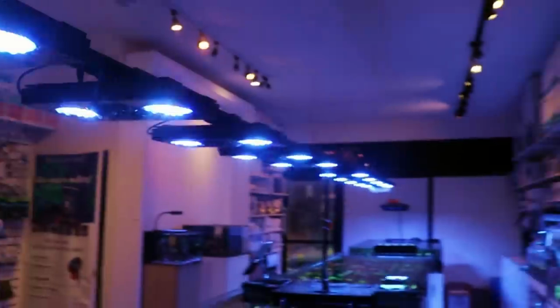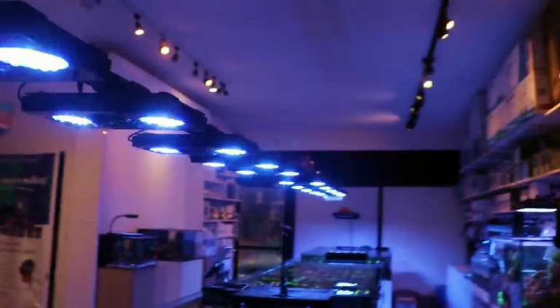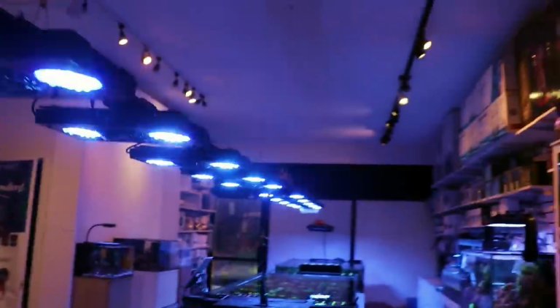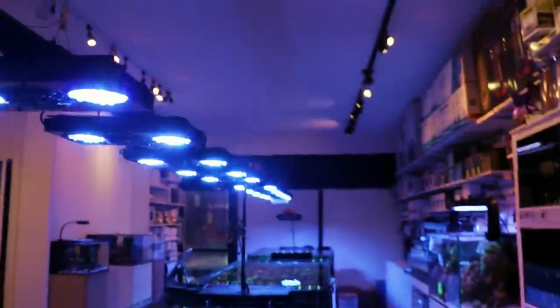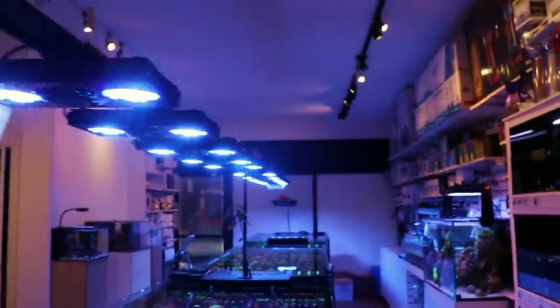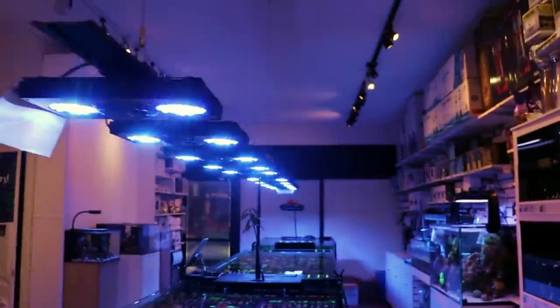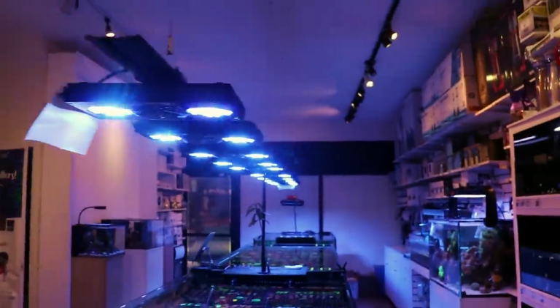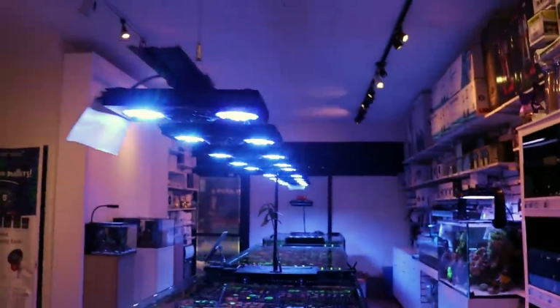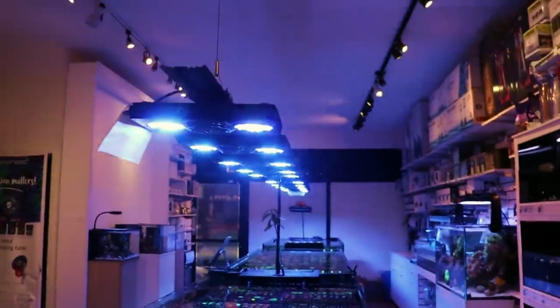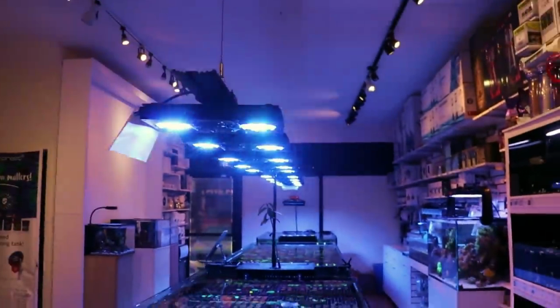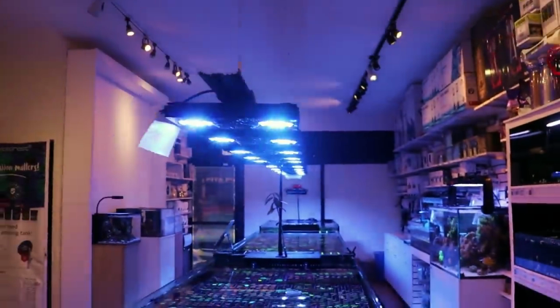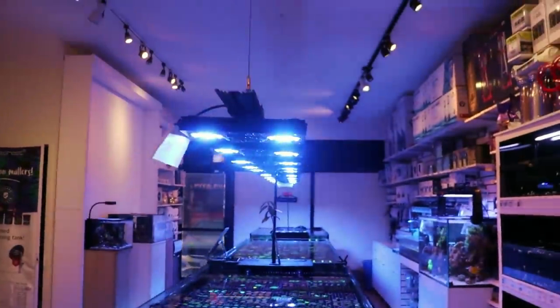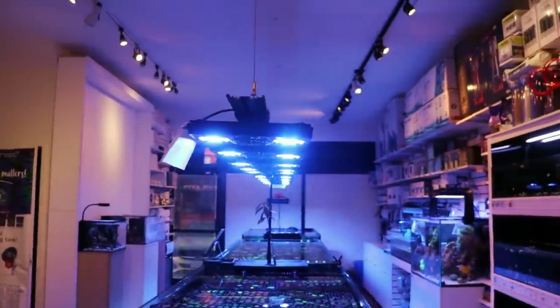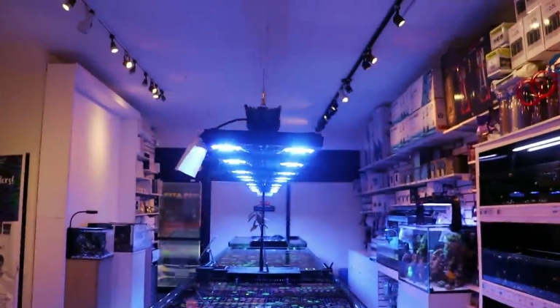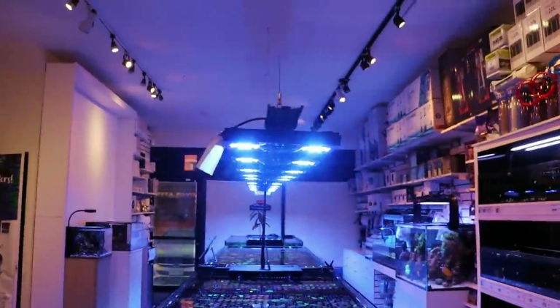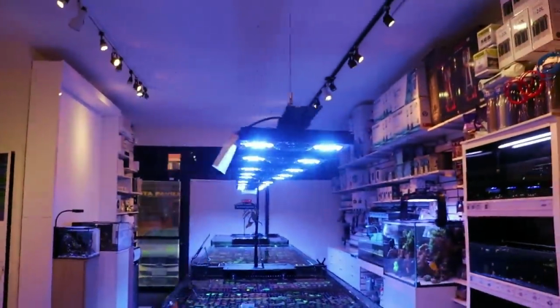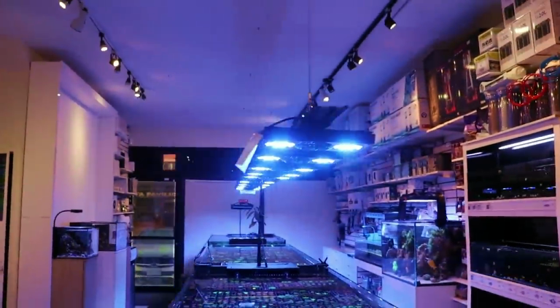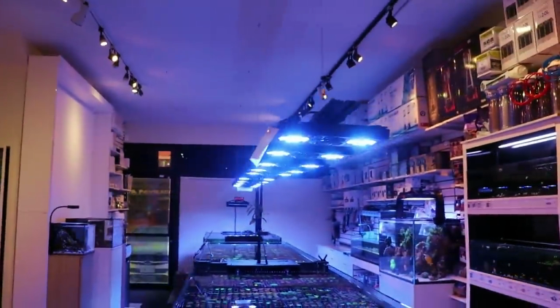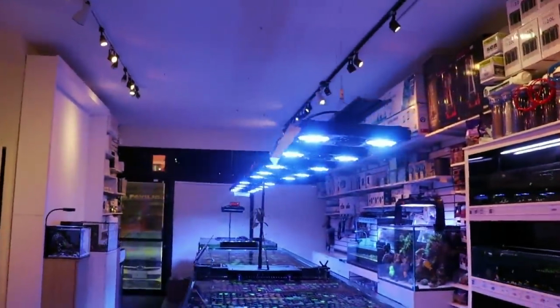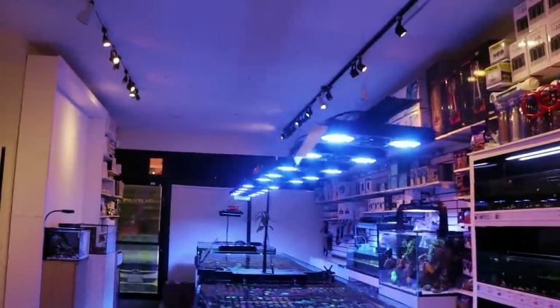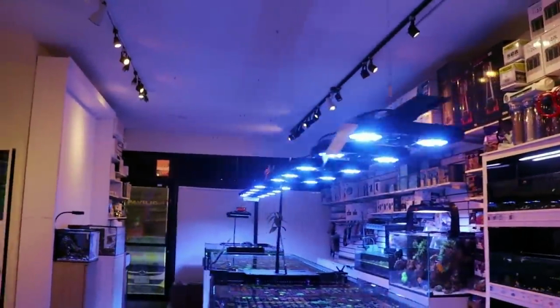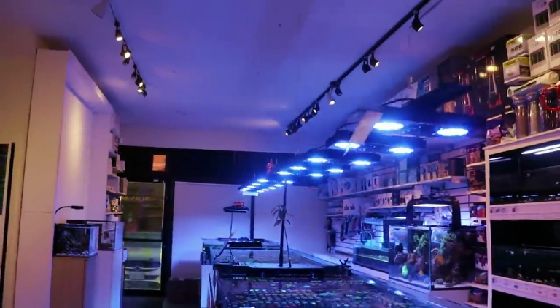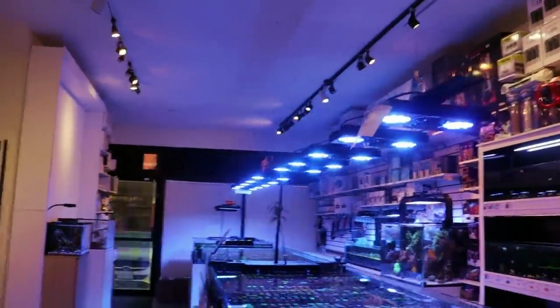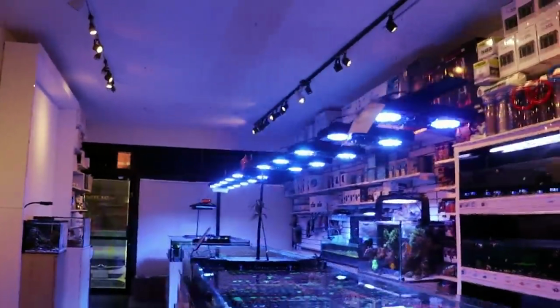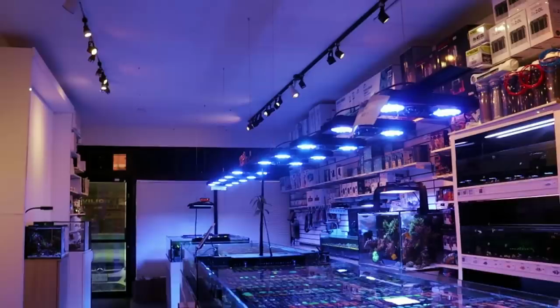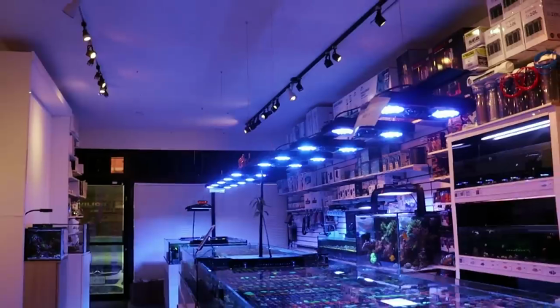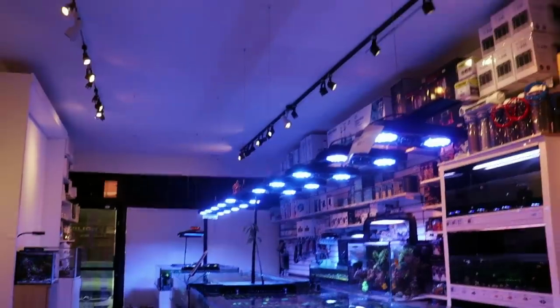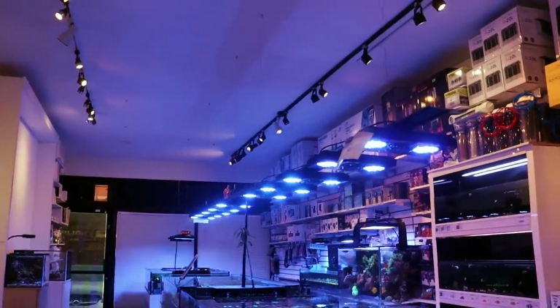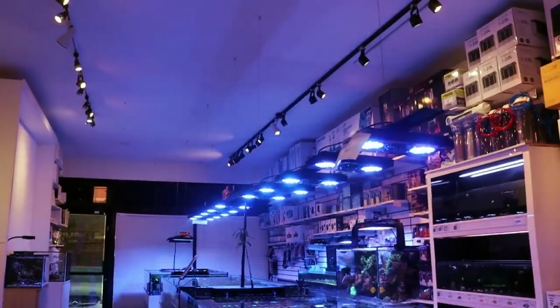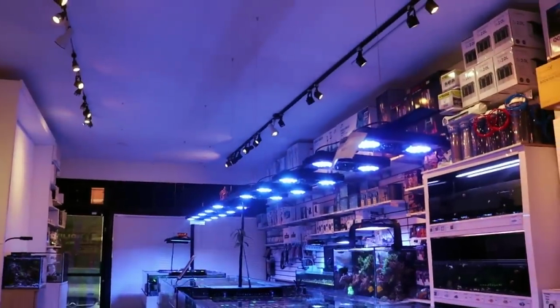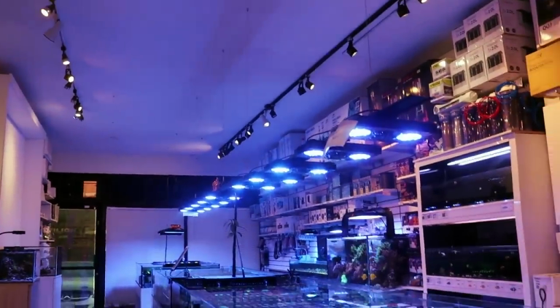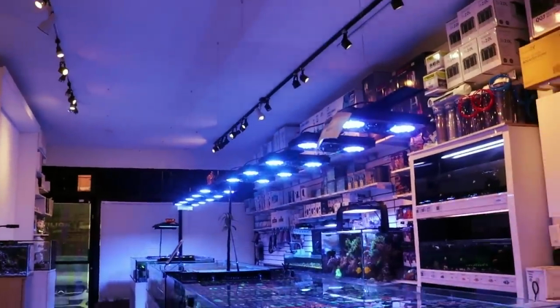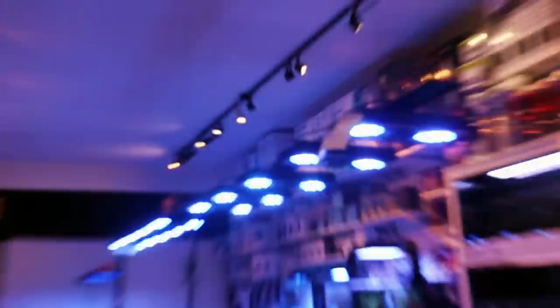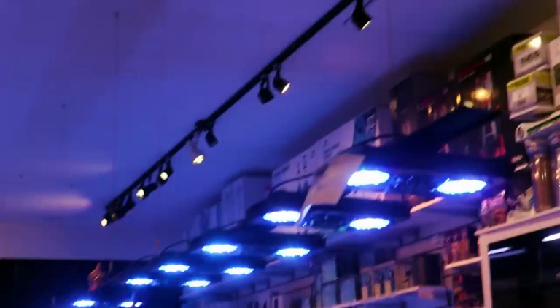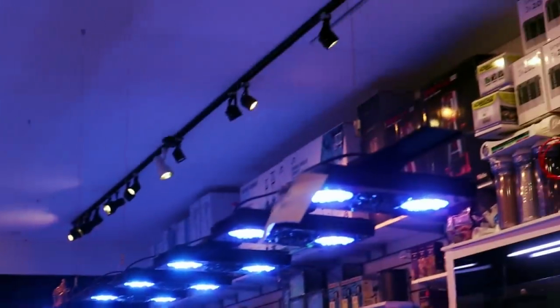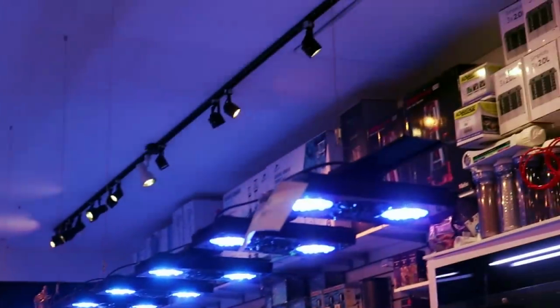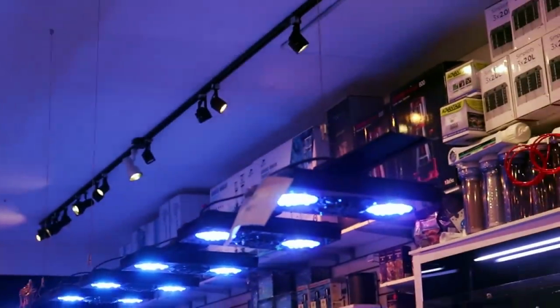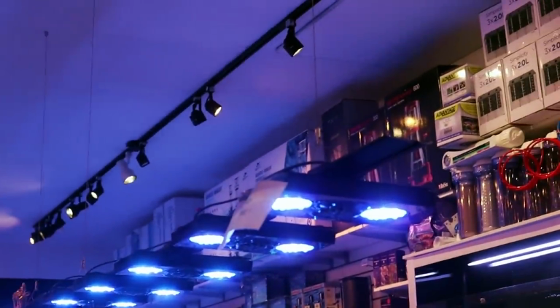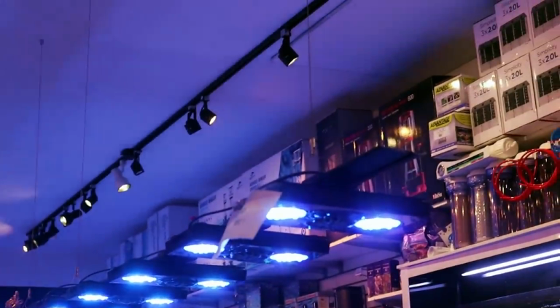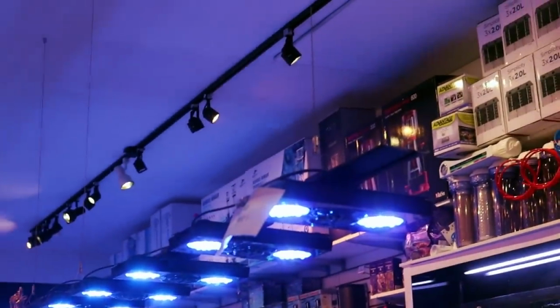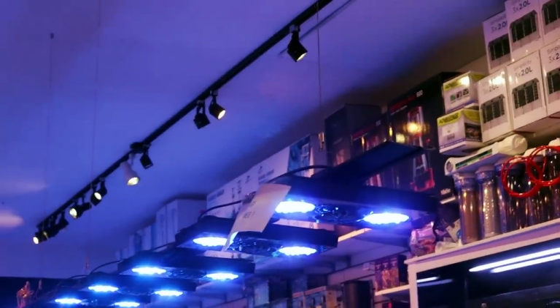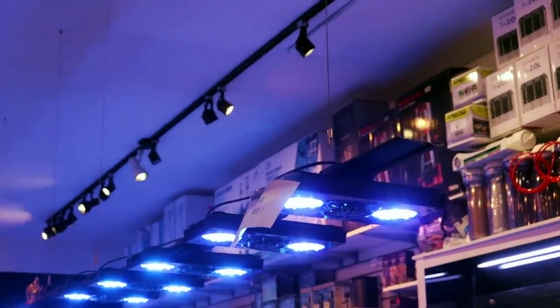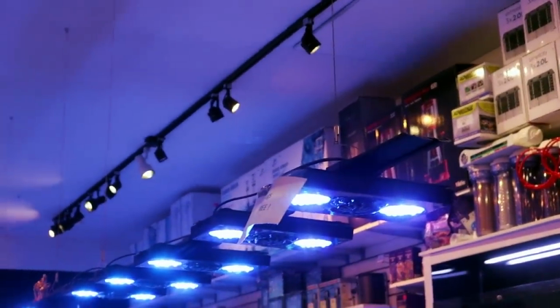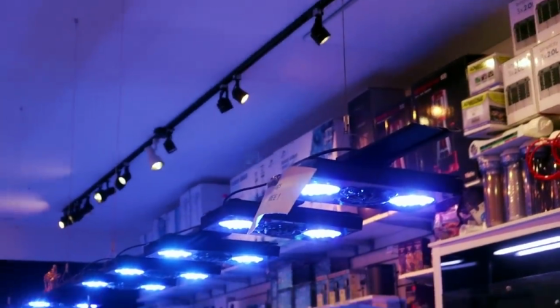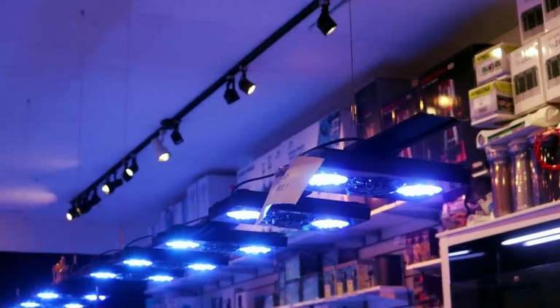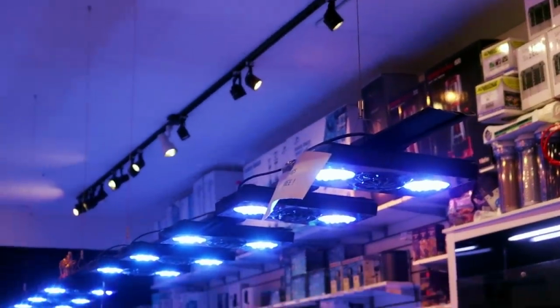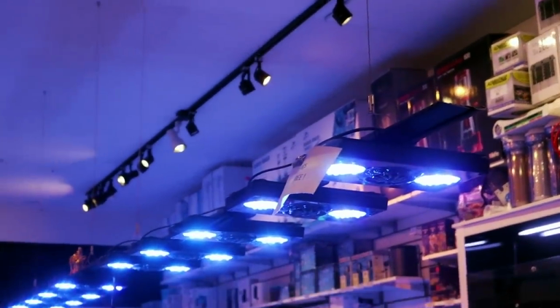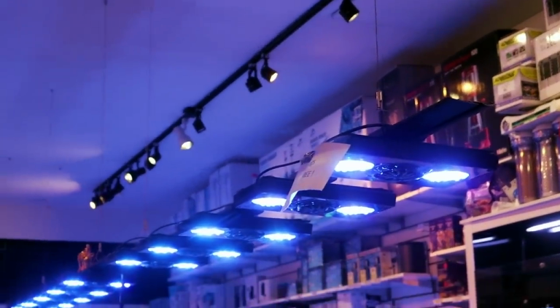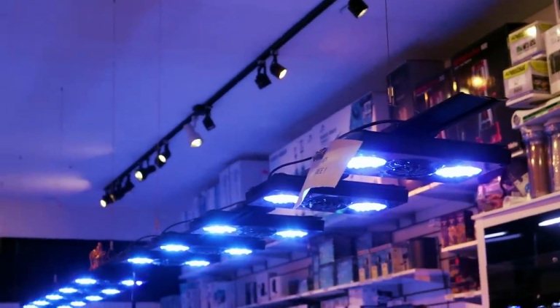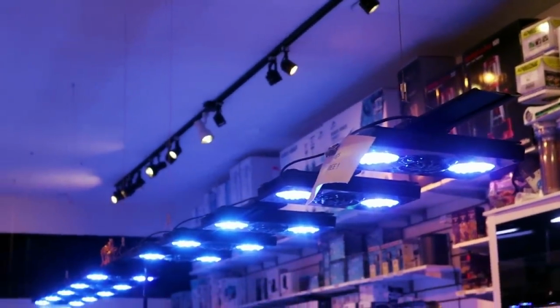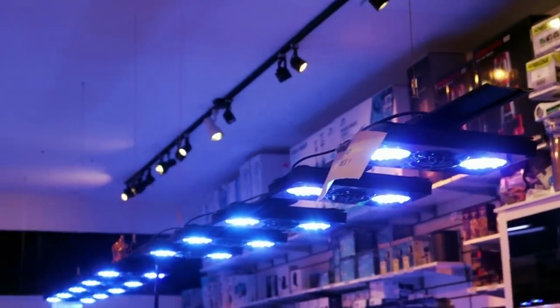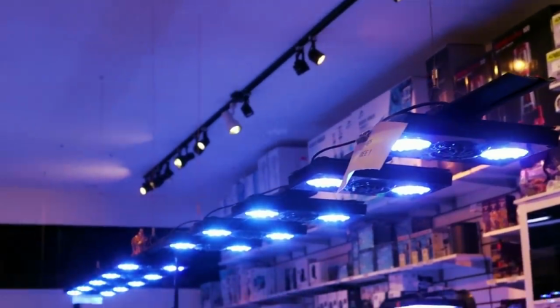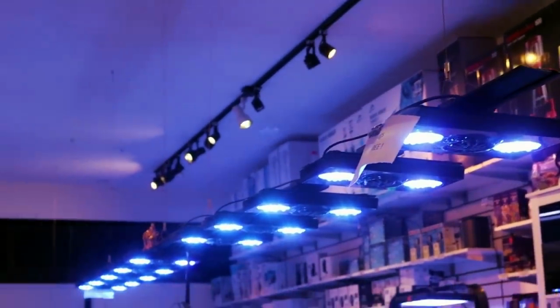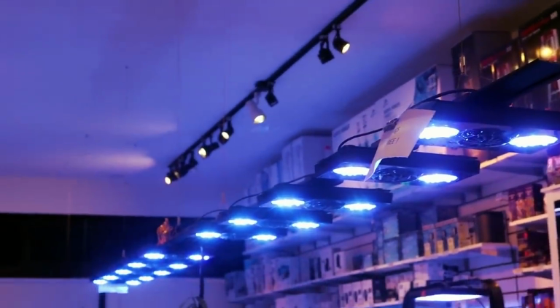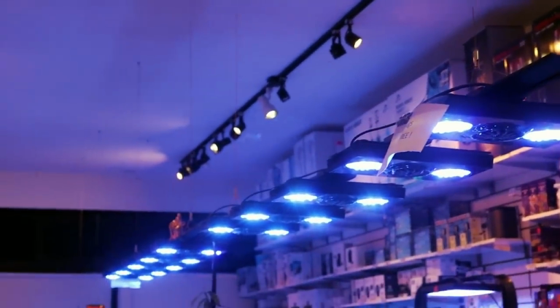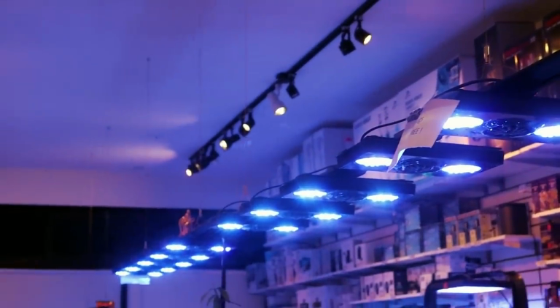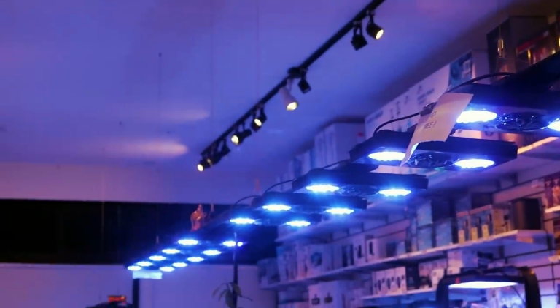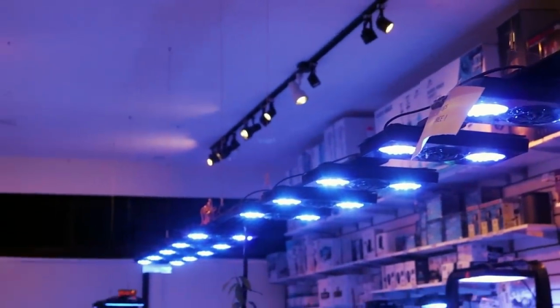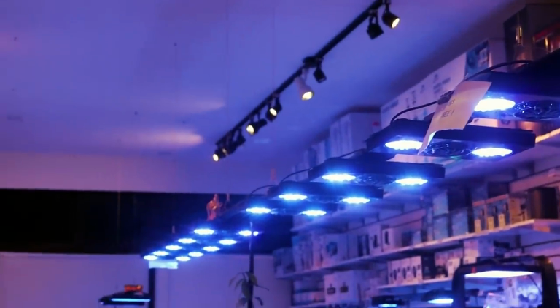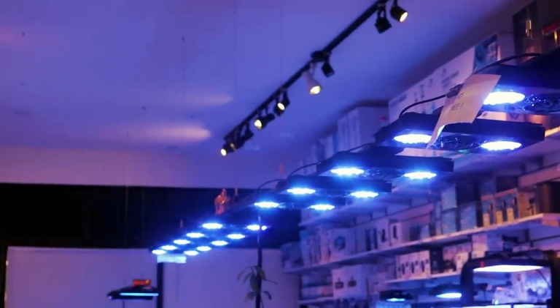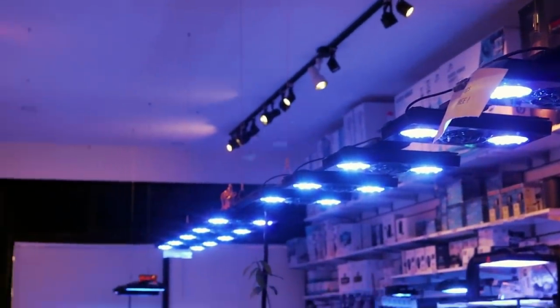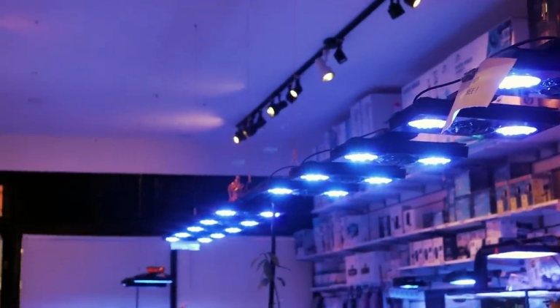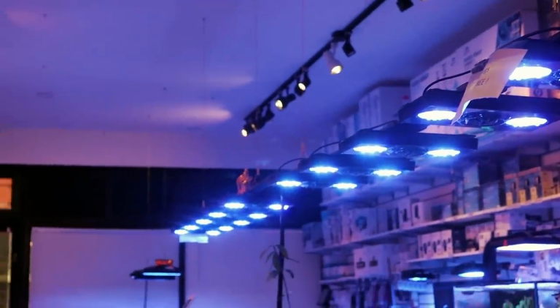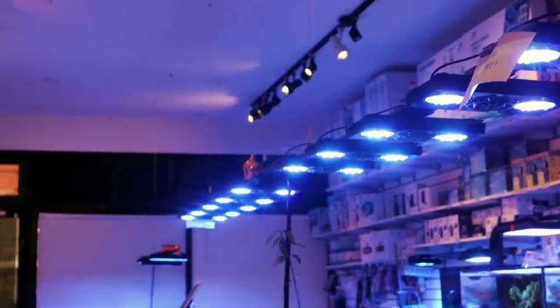At least upstairs we still have T5 downstairs. That is a sexy row of Radeons.